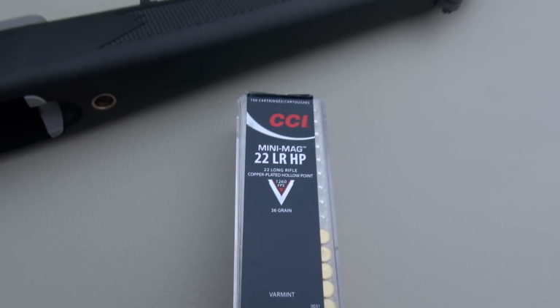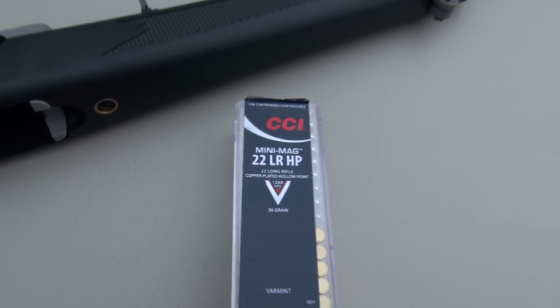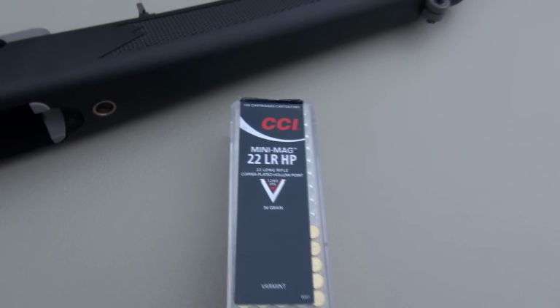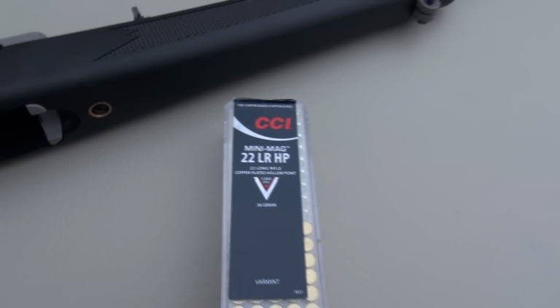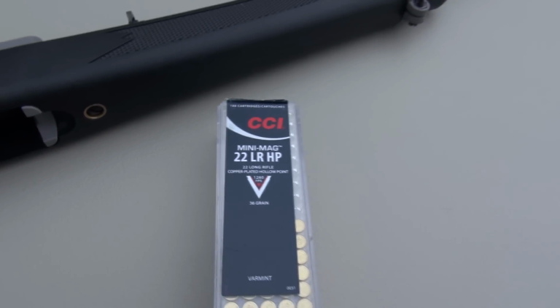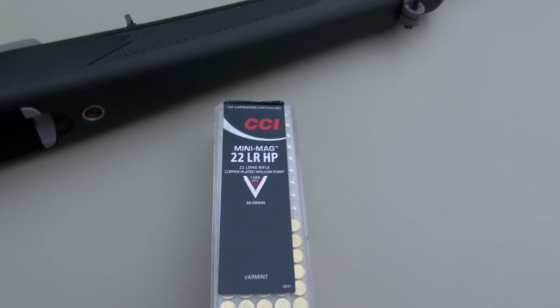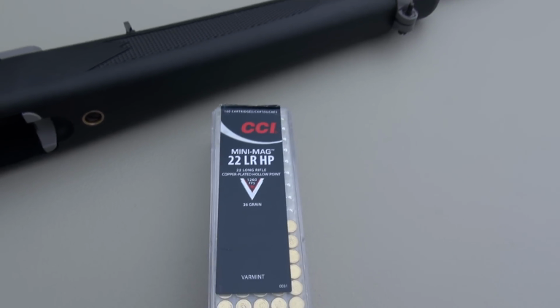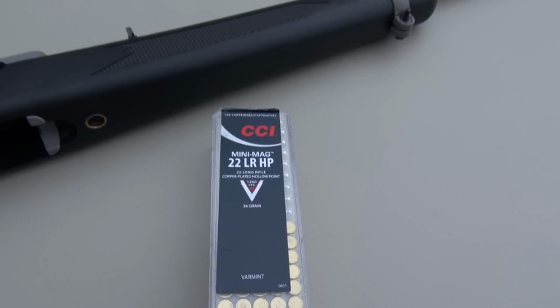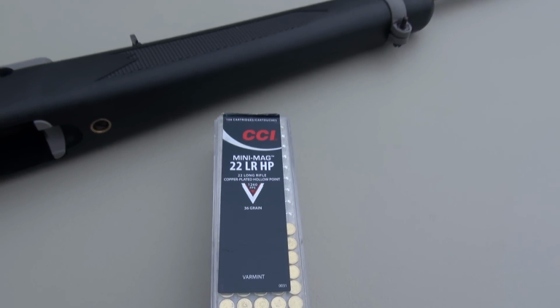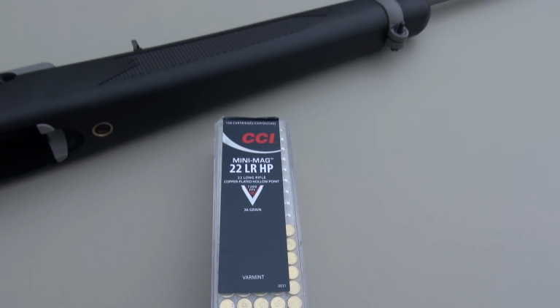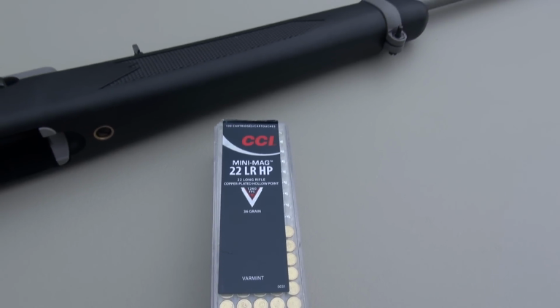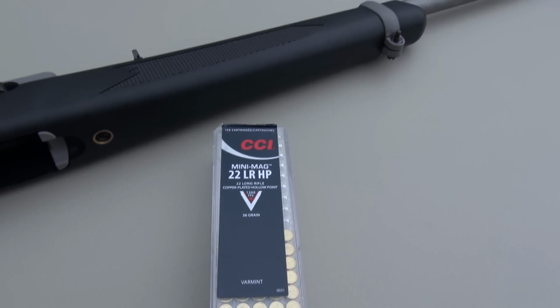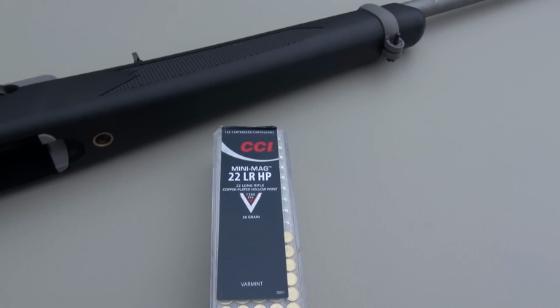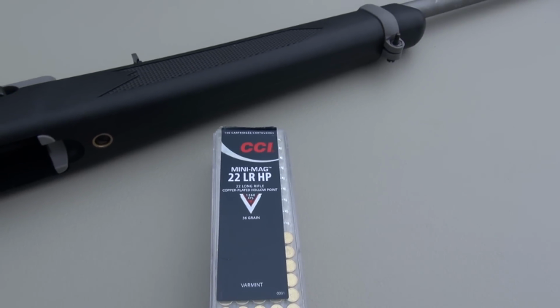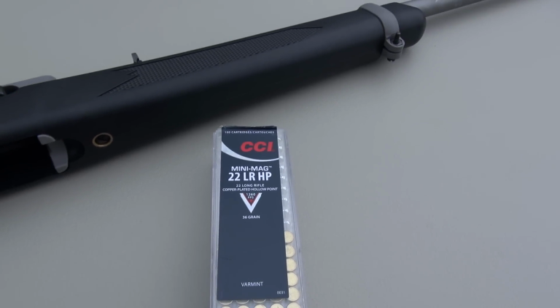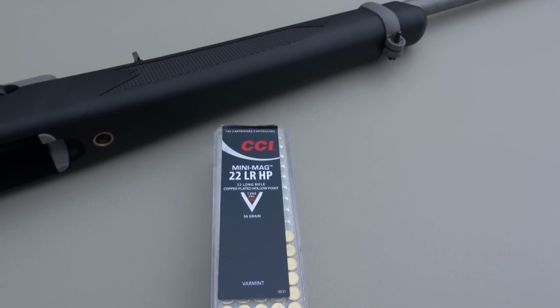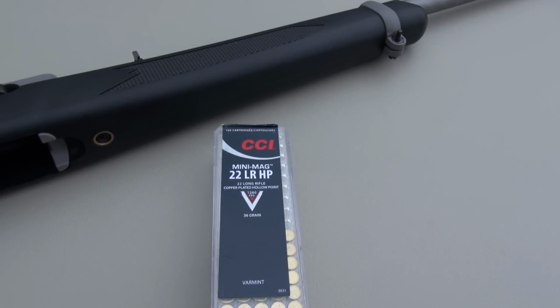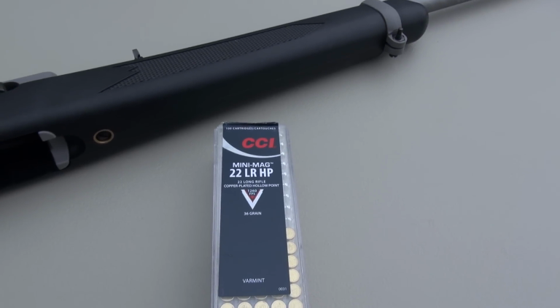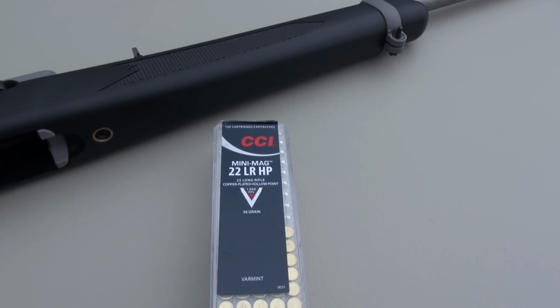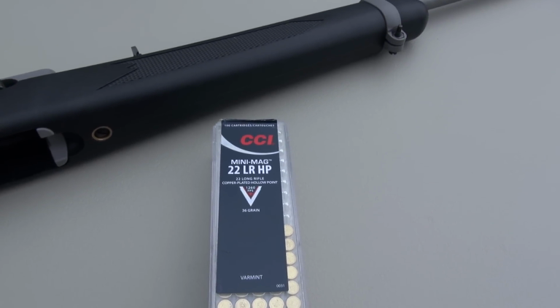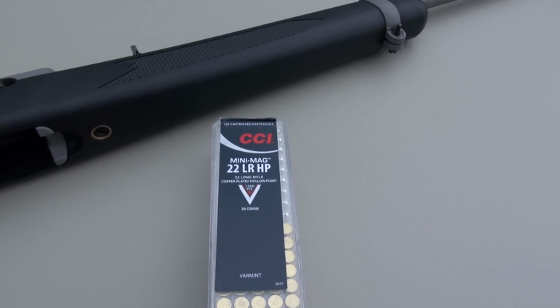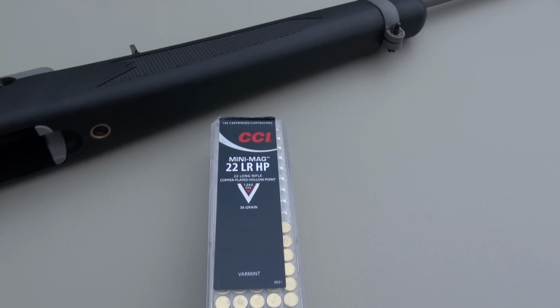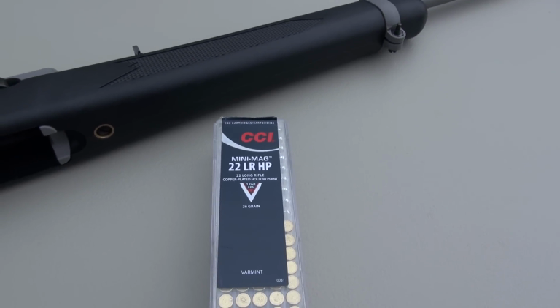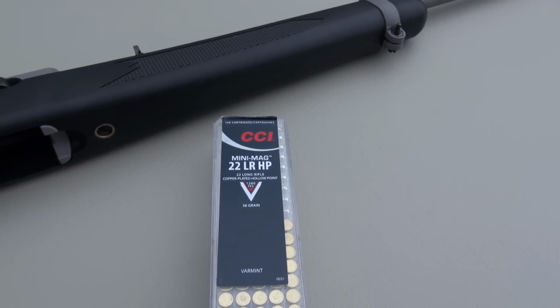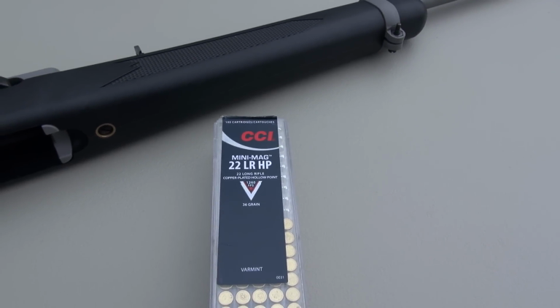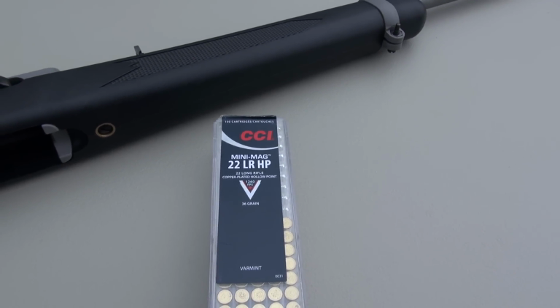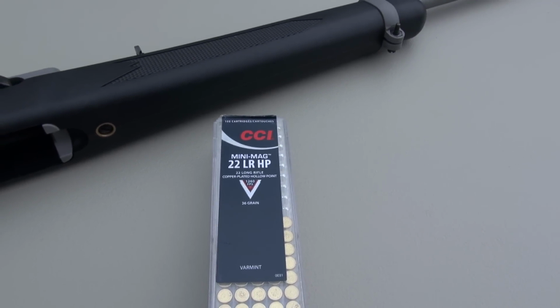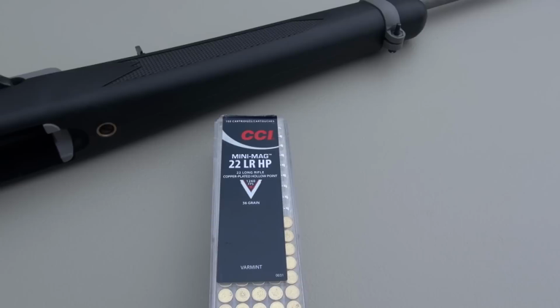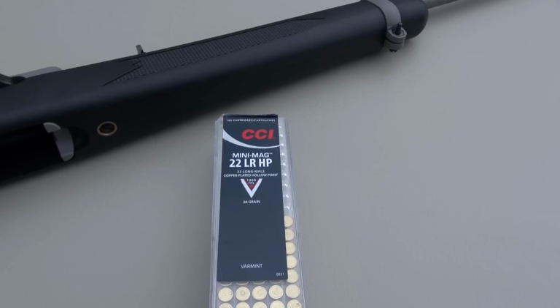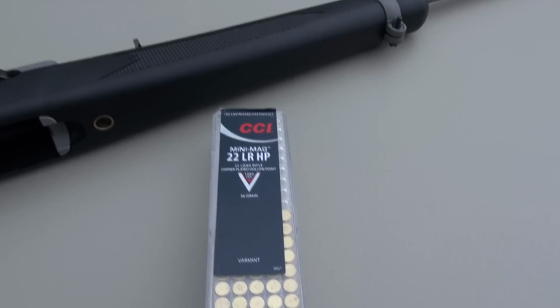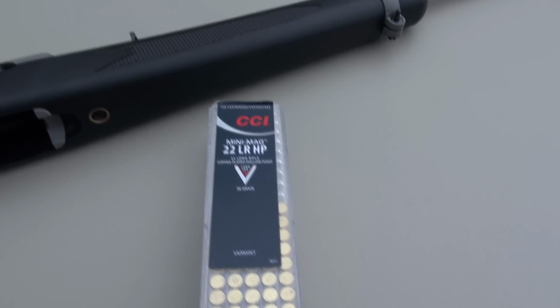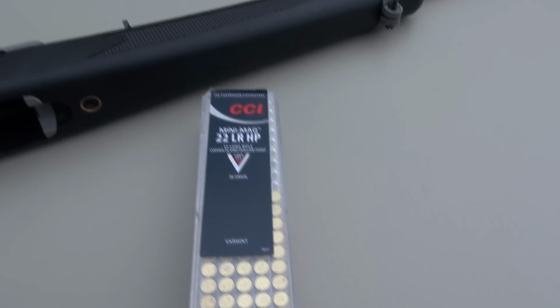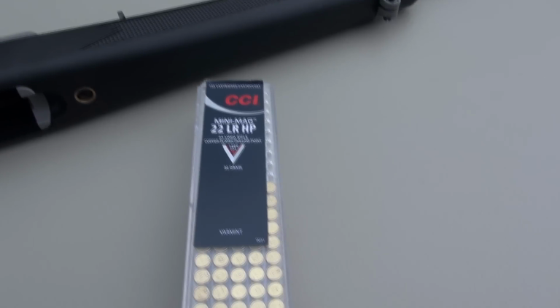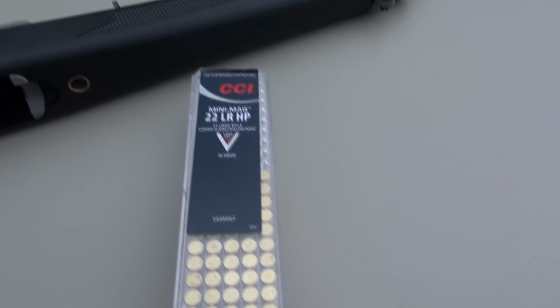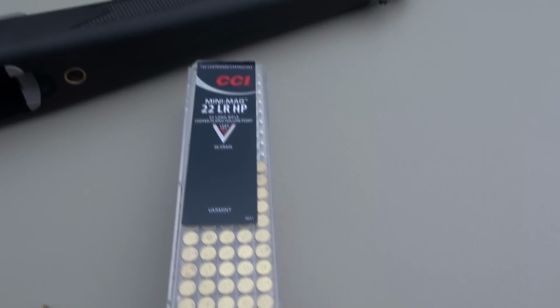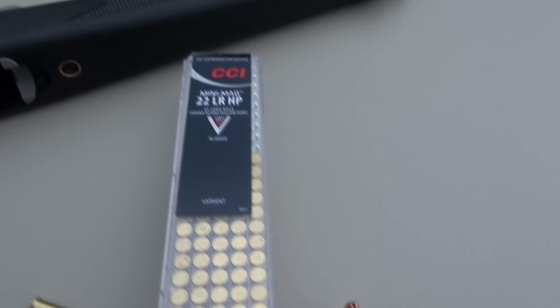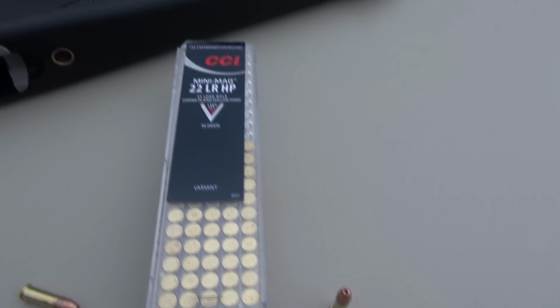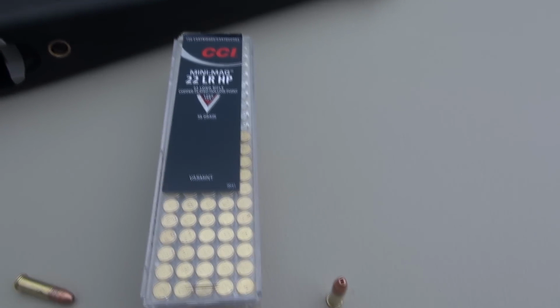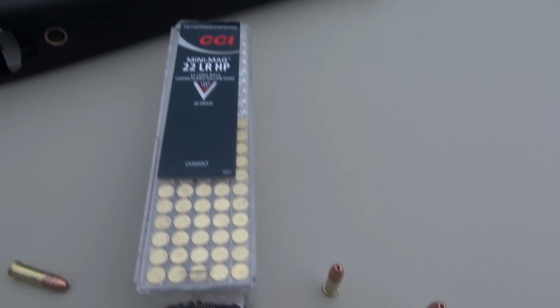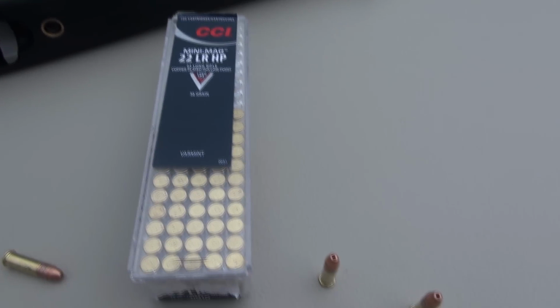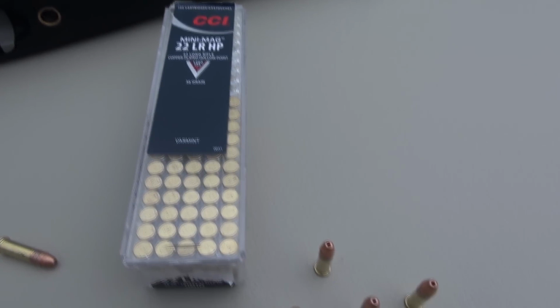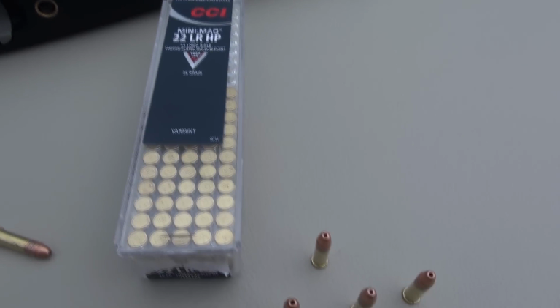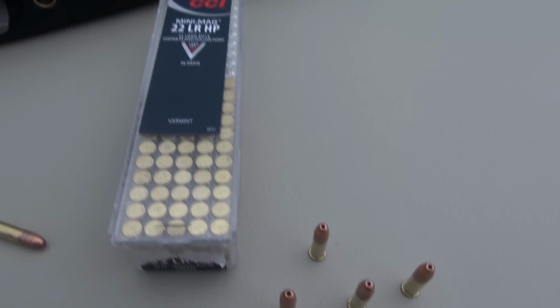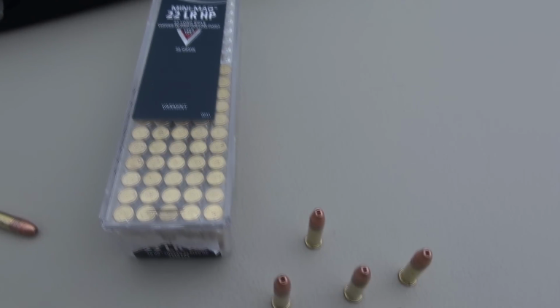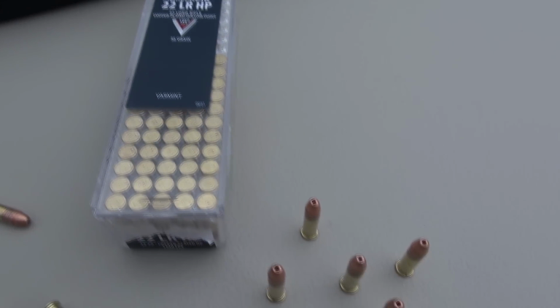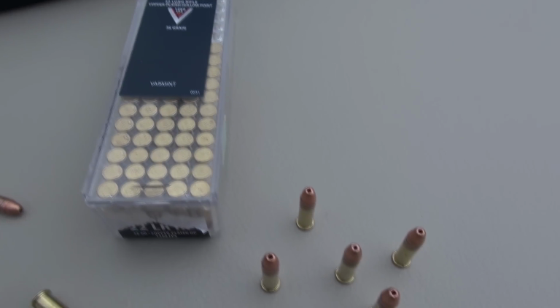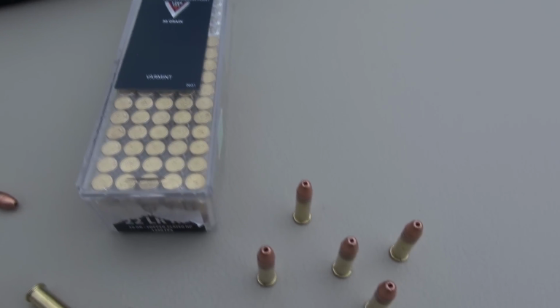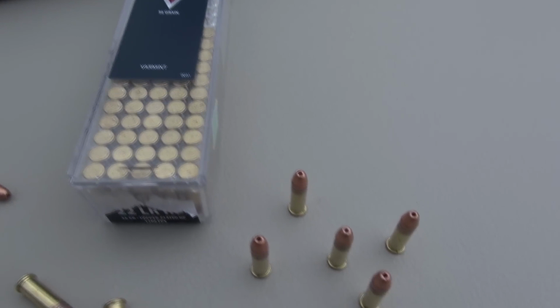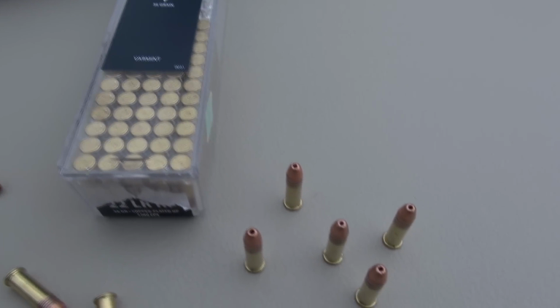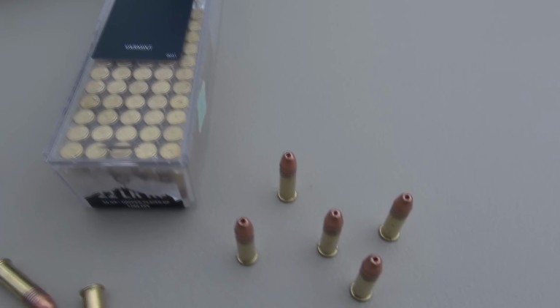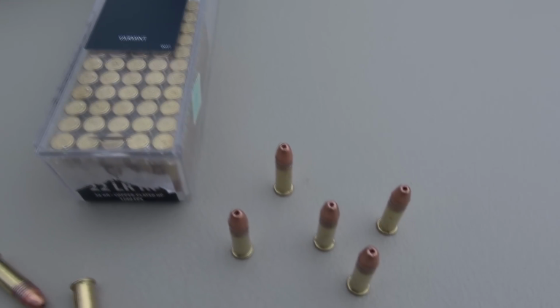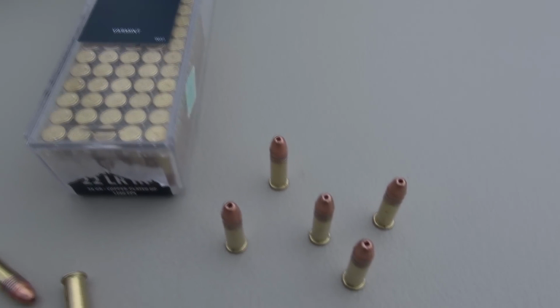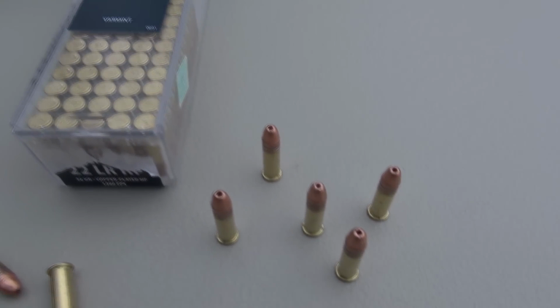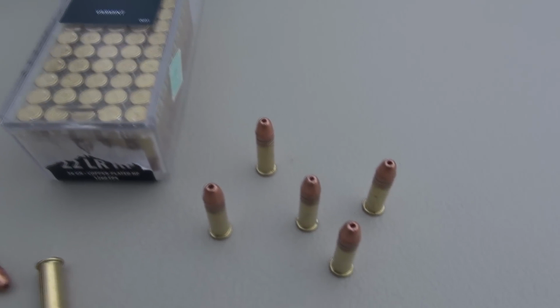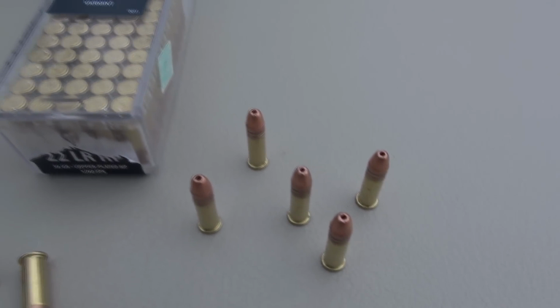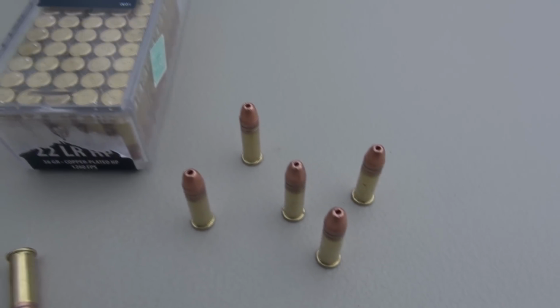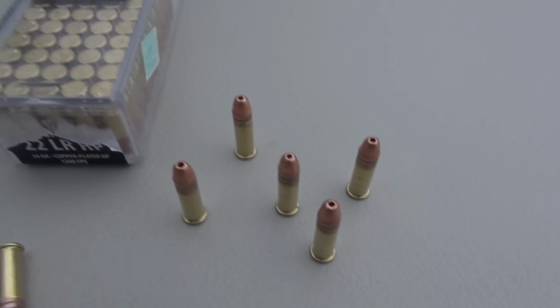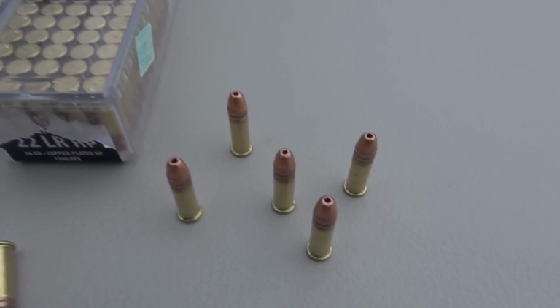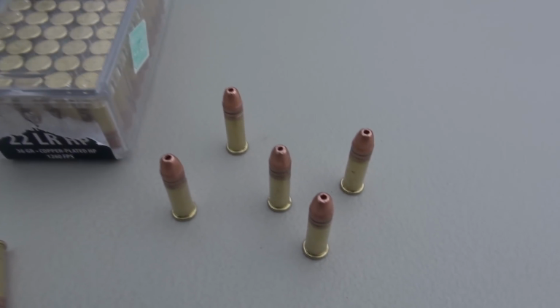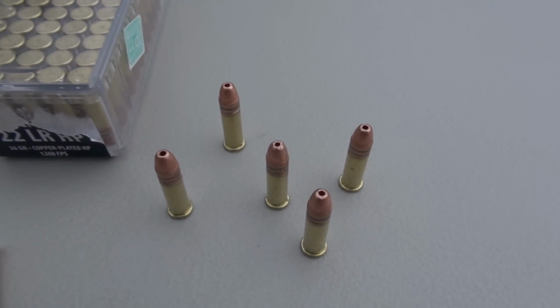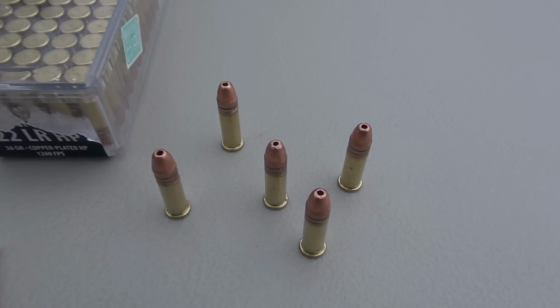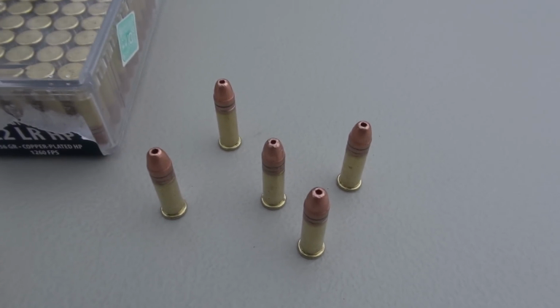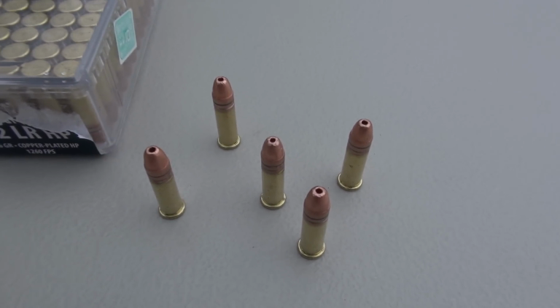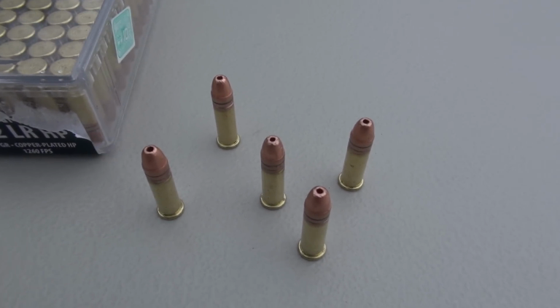Out of the 20-inch barrel Ruger, I'm coming in just slightly less than that — a 10-shot average of 1,244 feet per second.